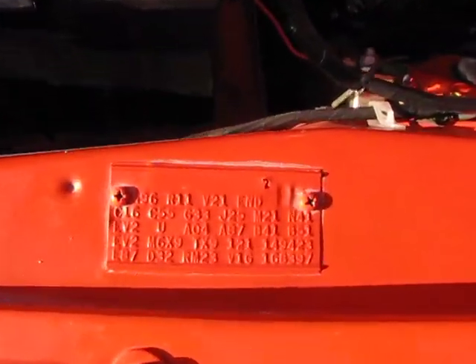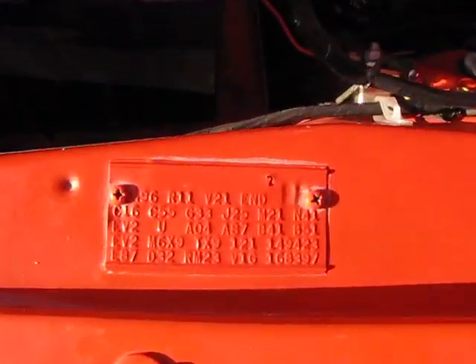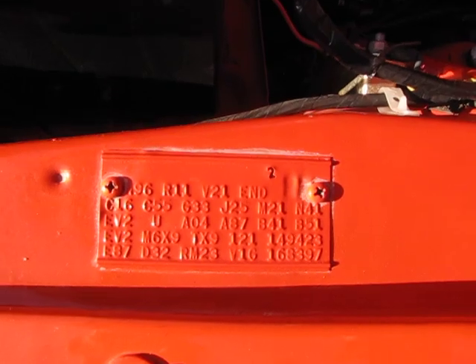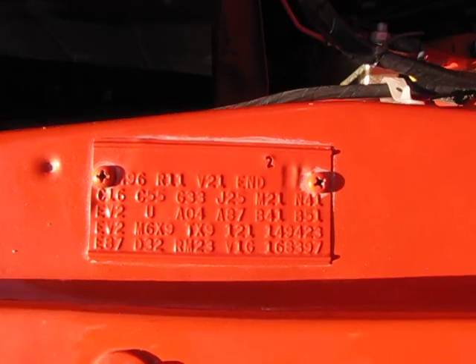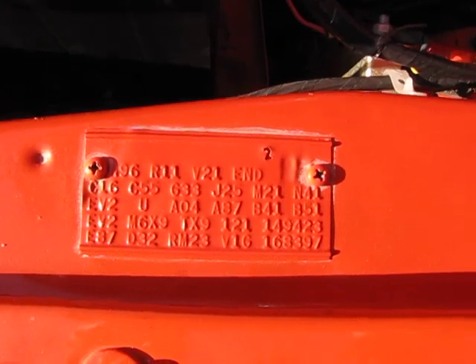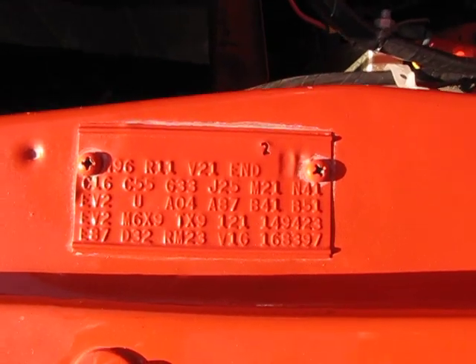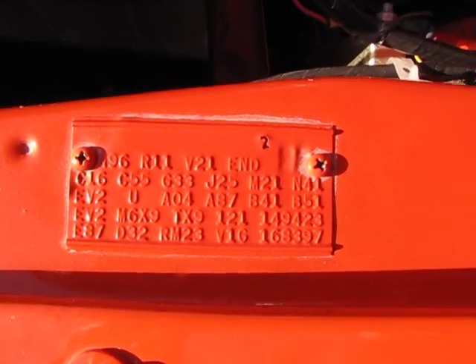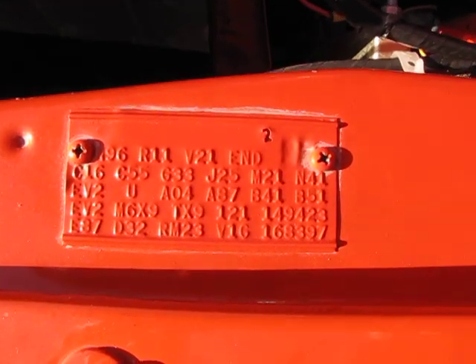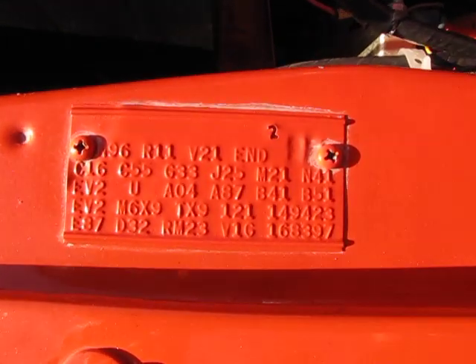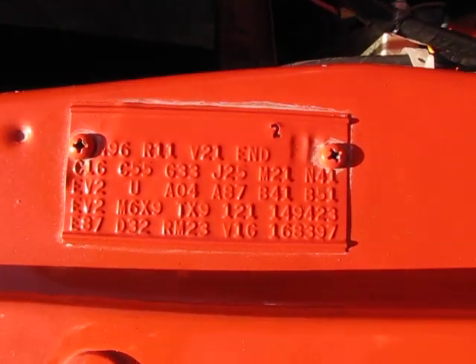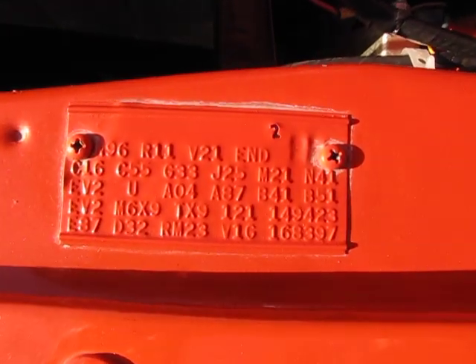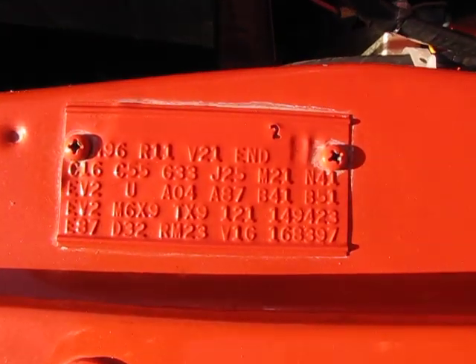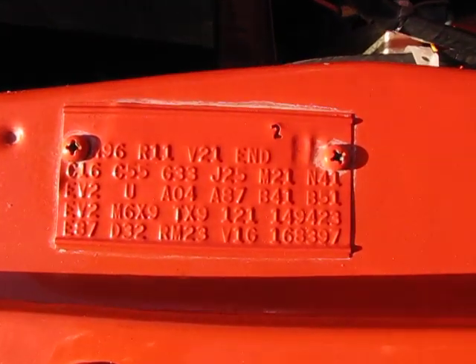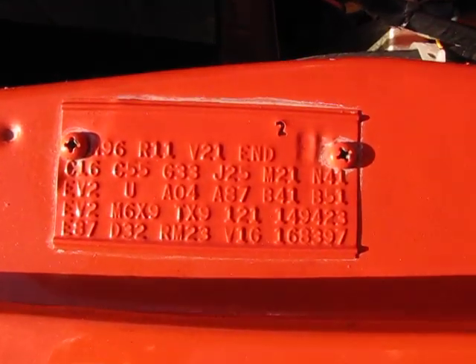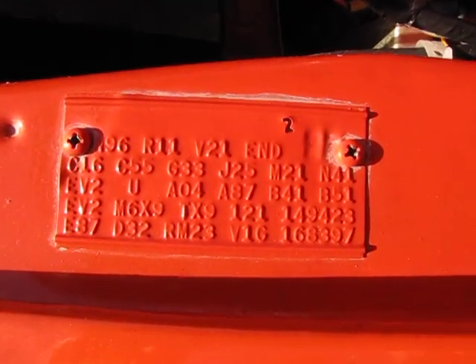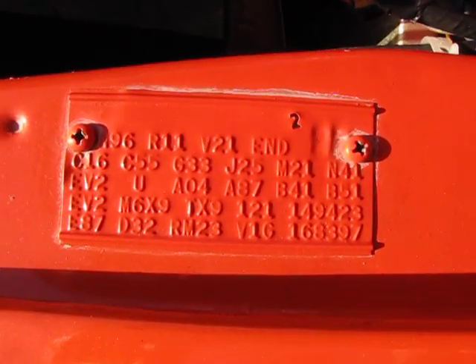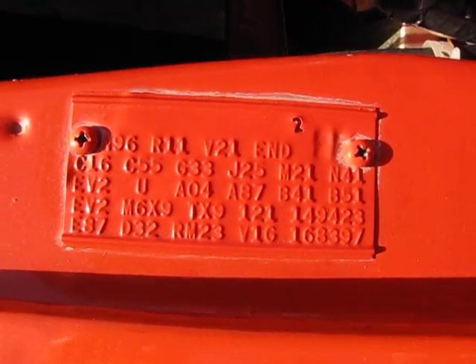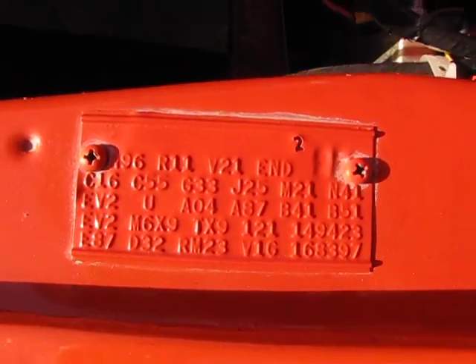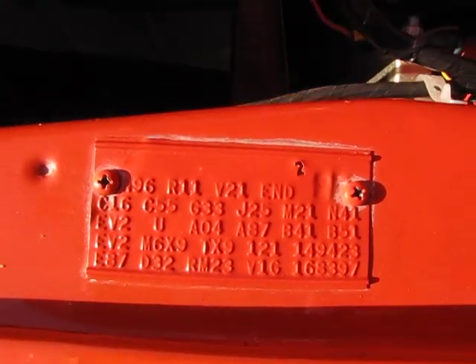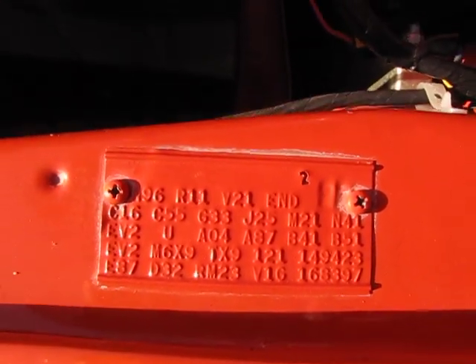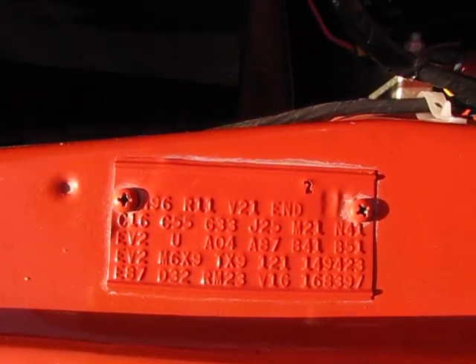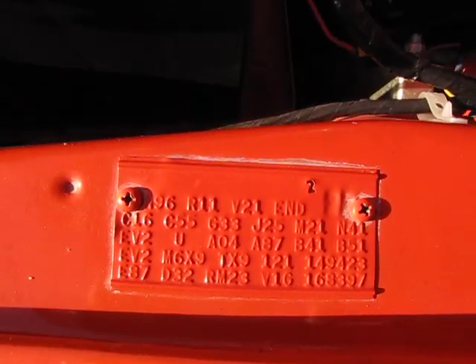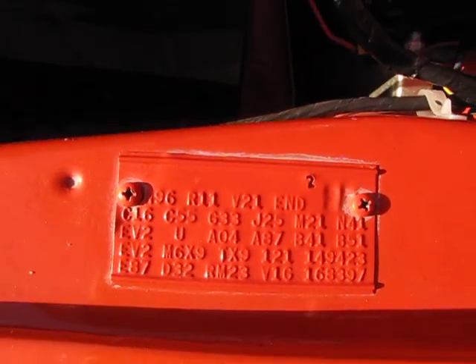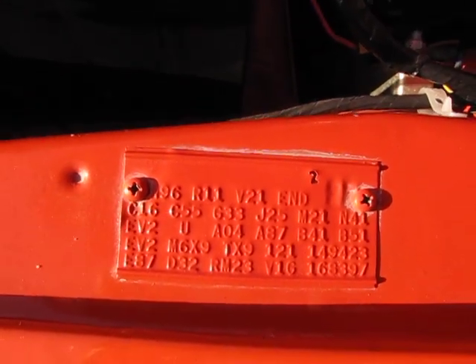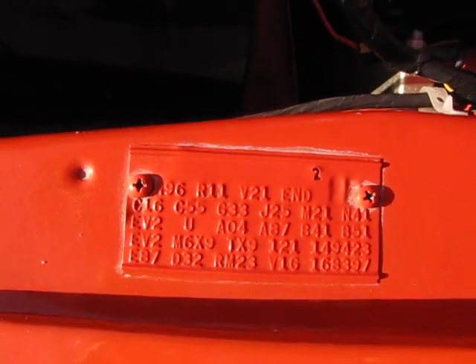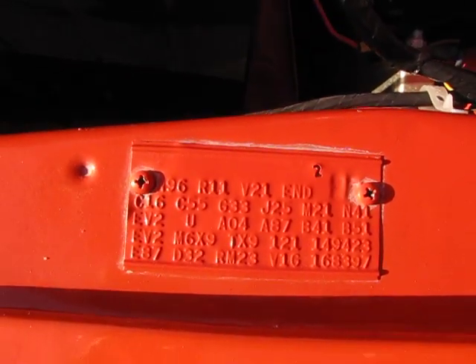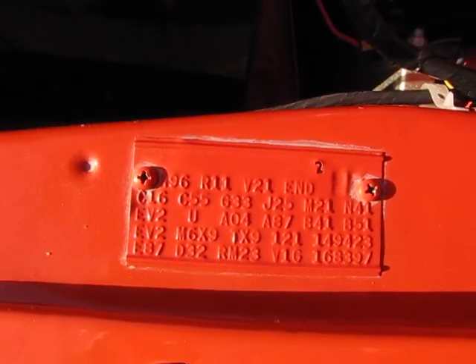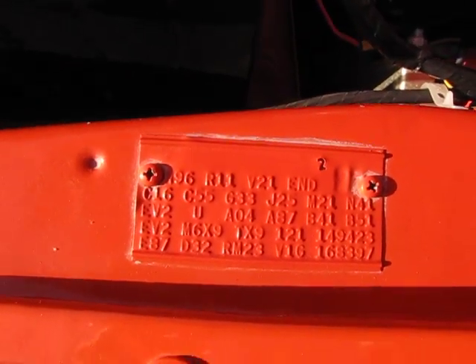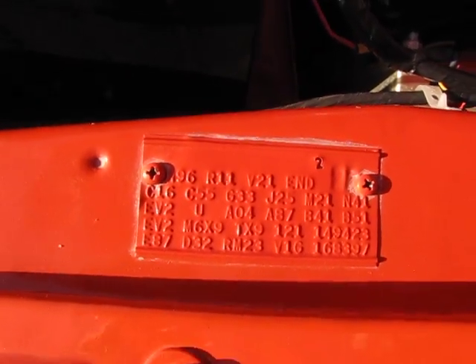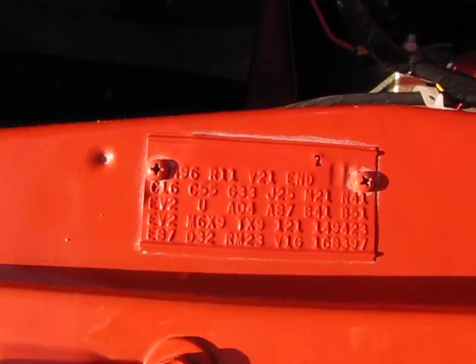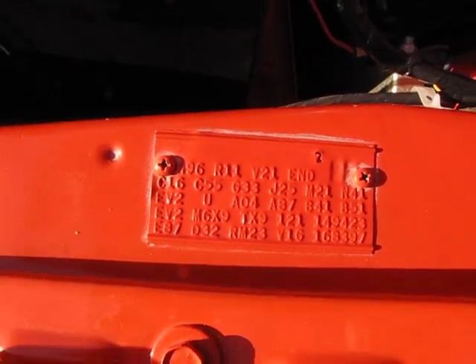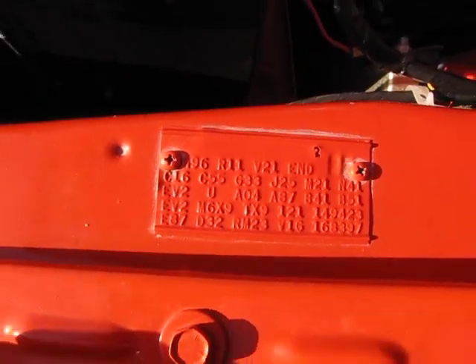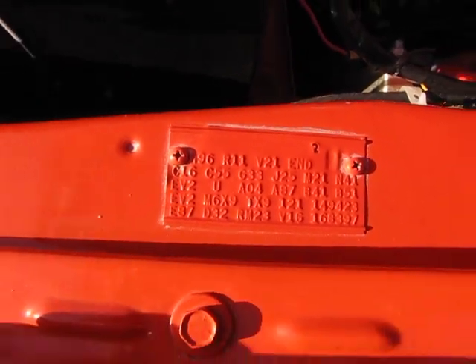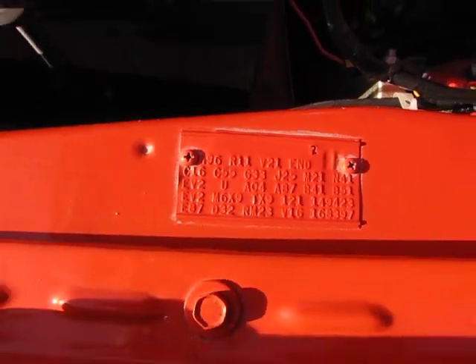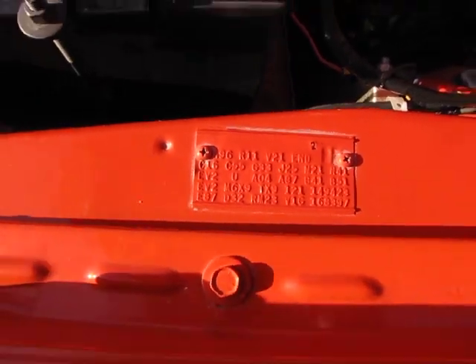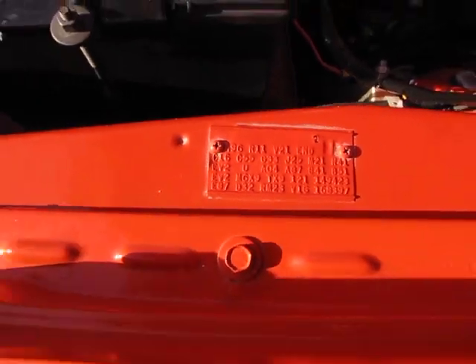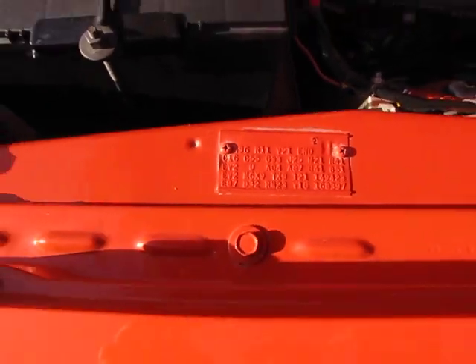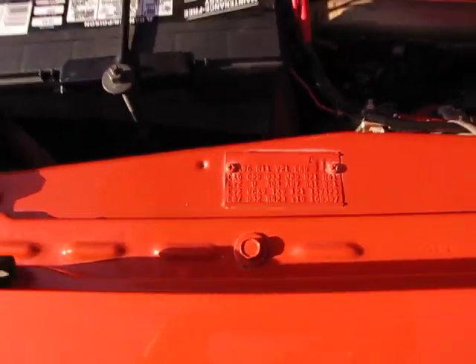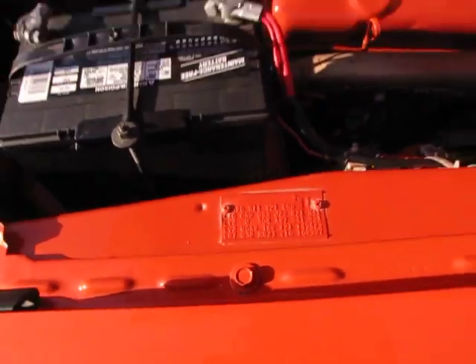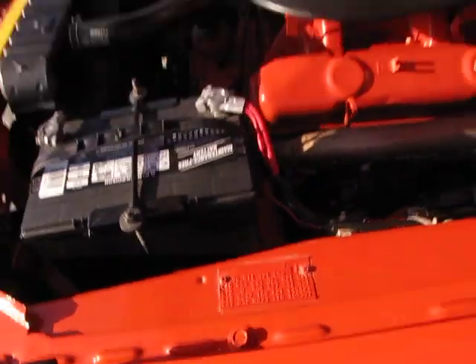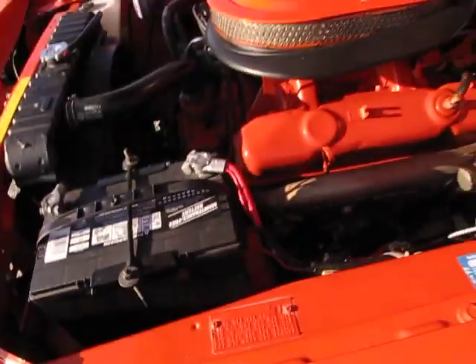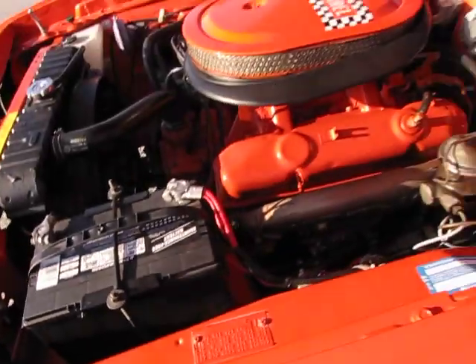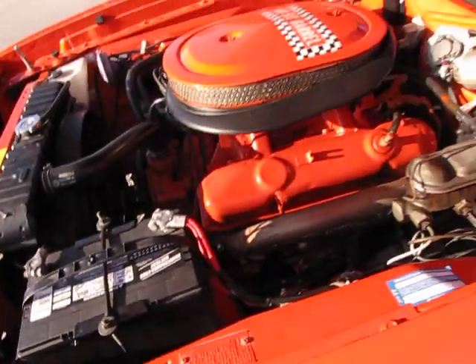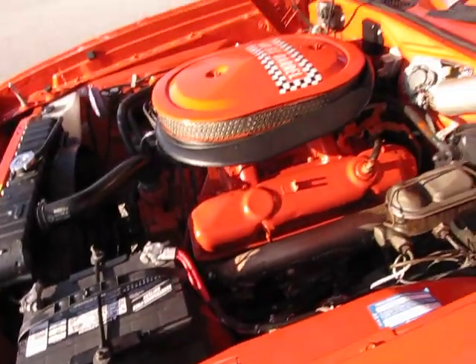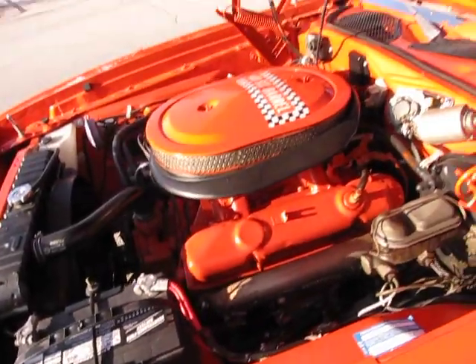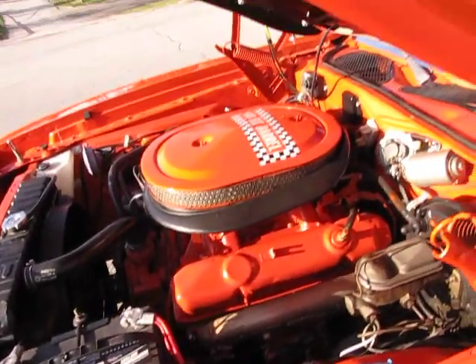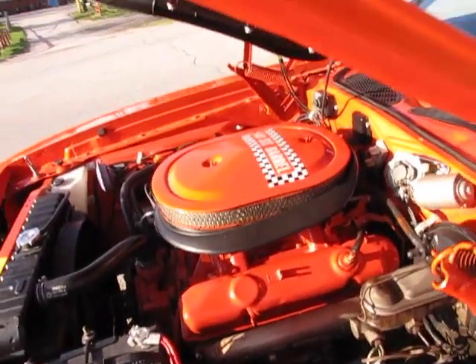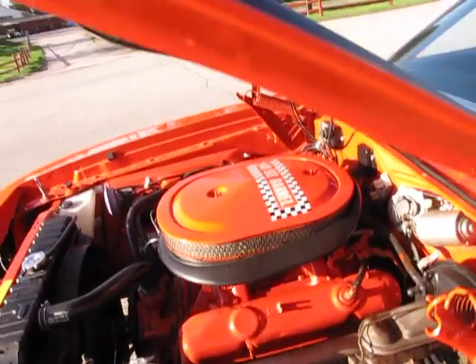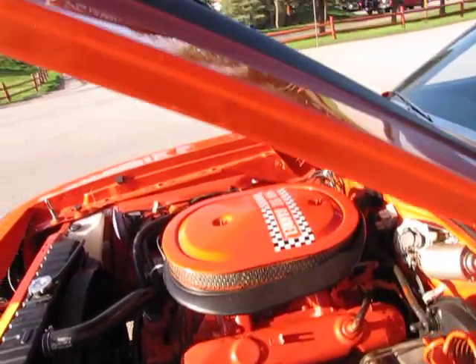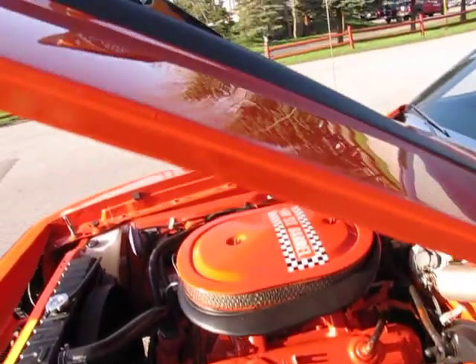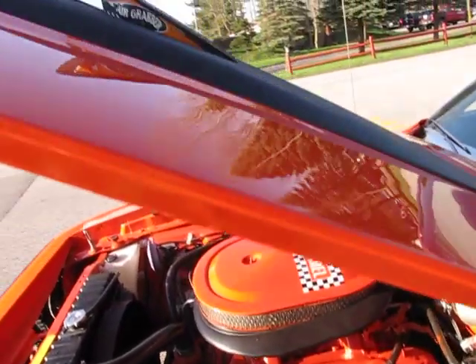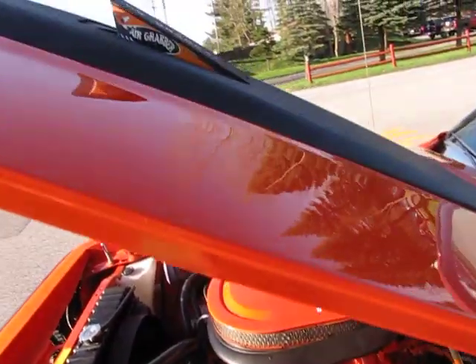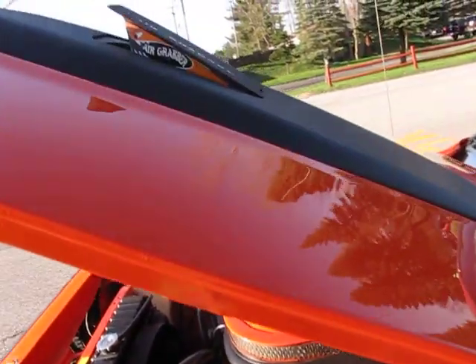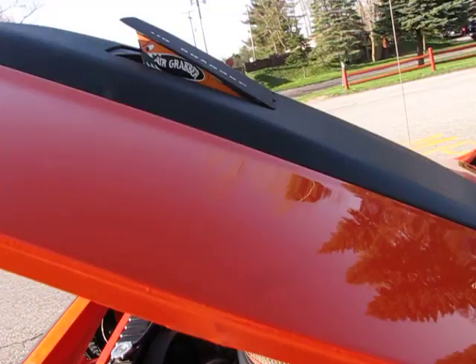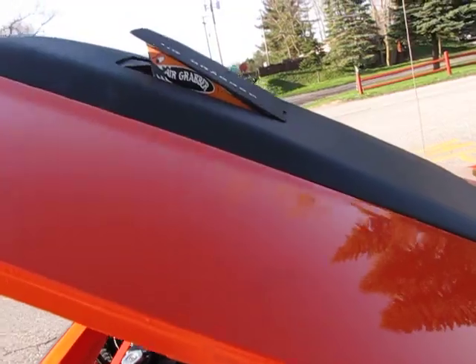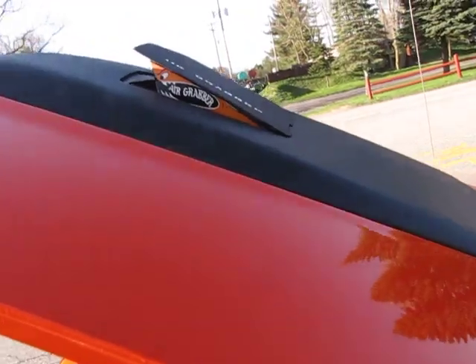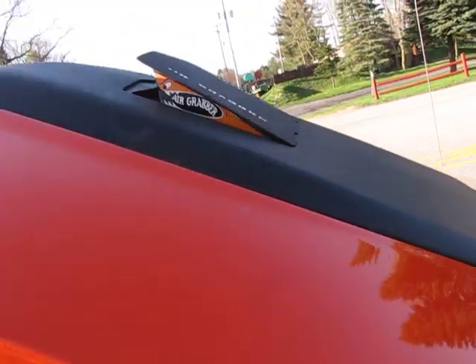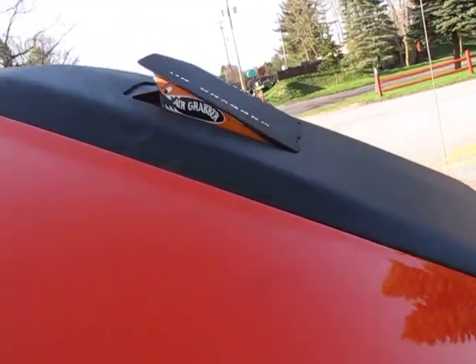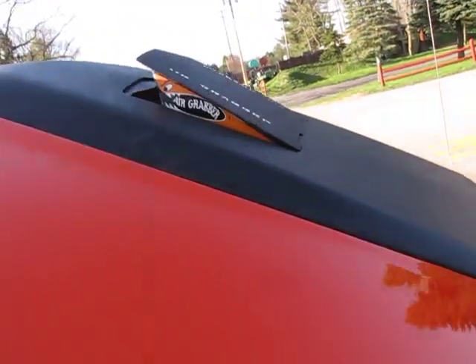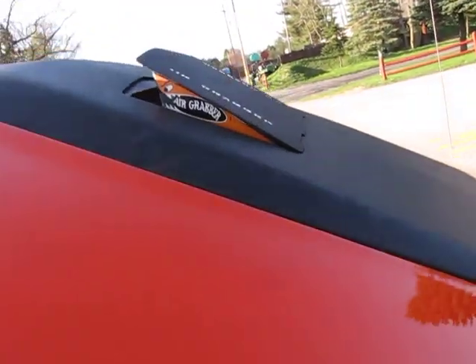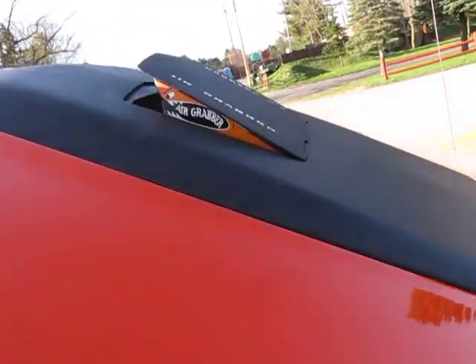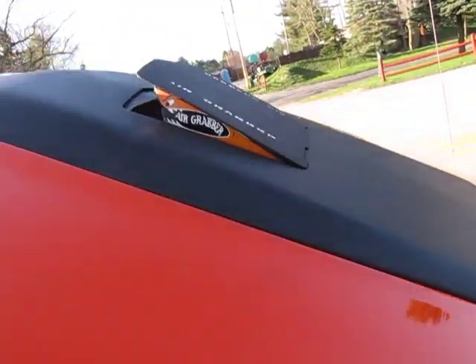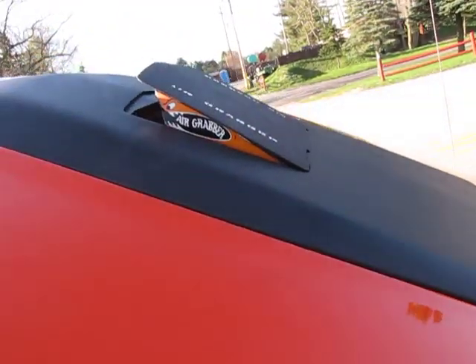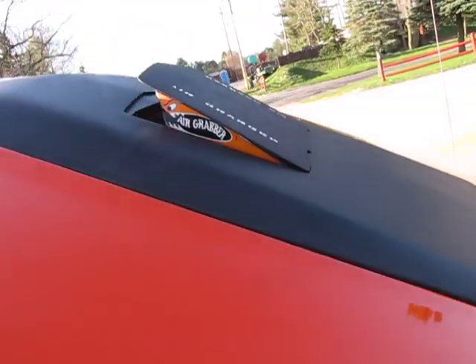Thunderdike present. Original N96 Air Grabber hood.